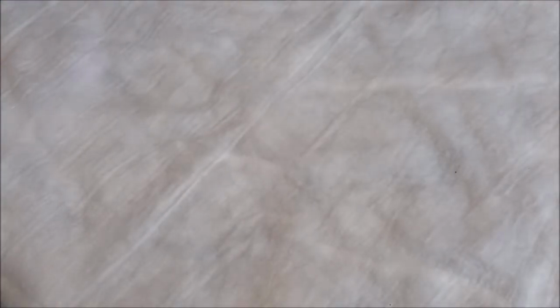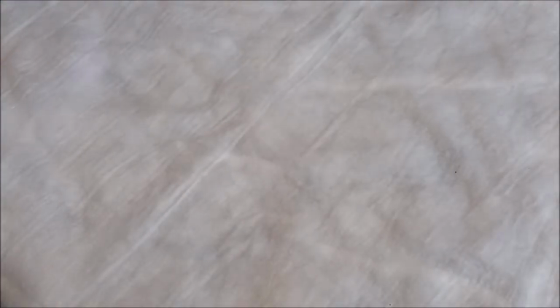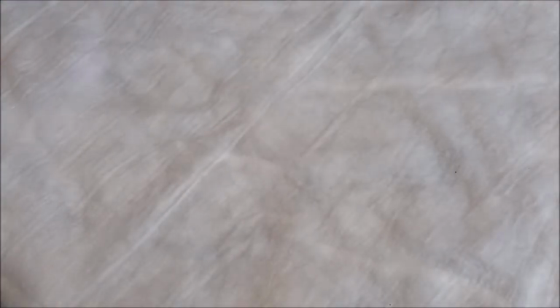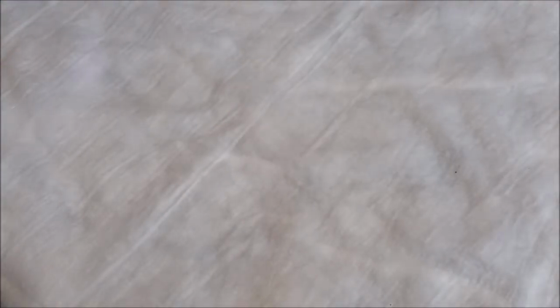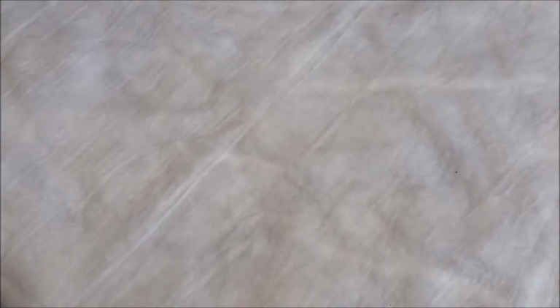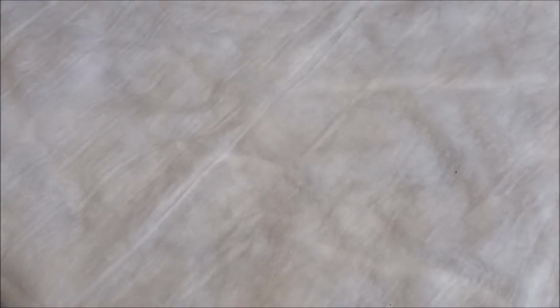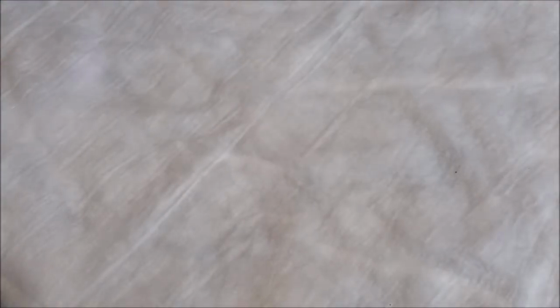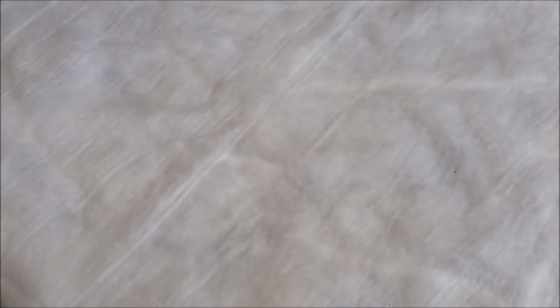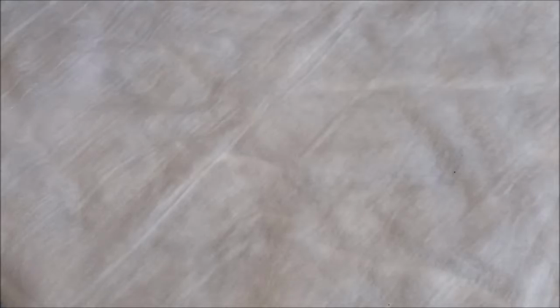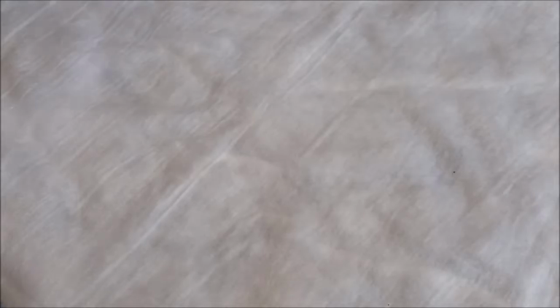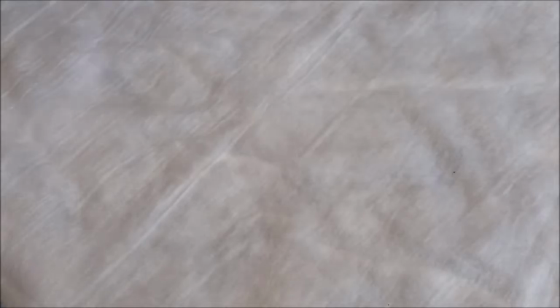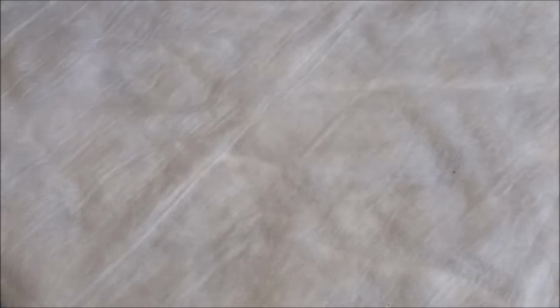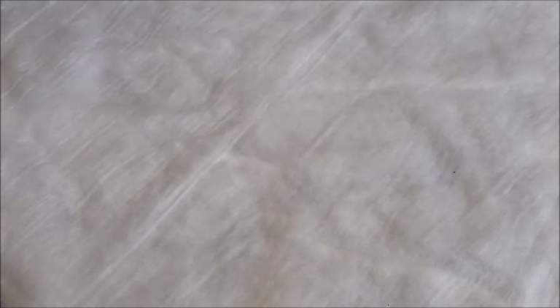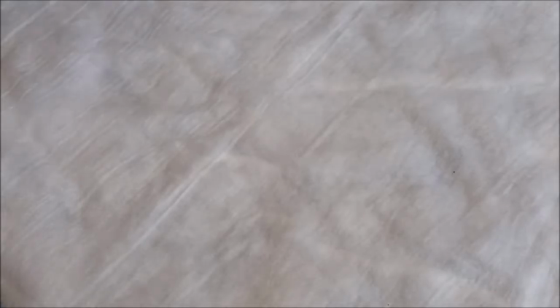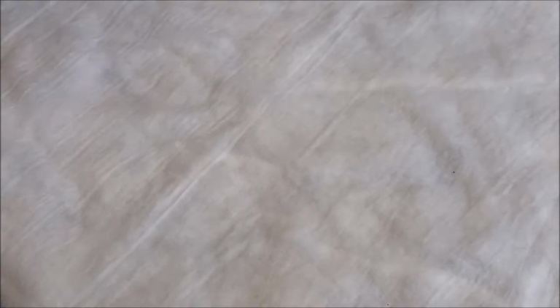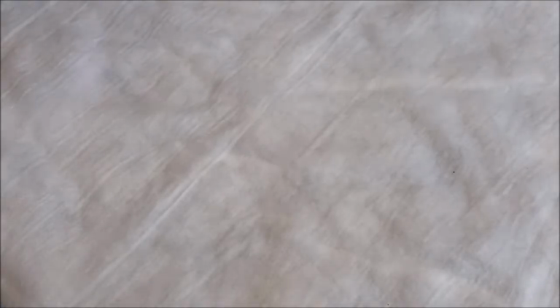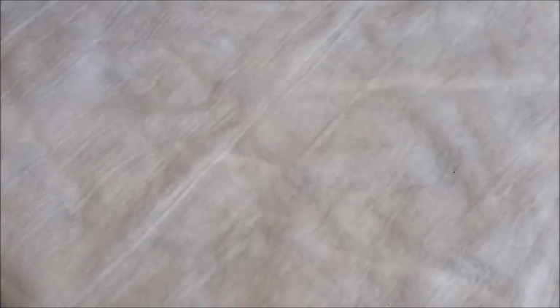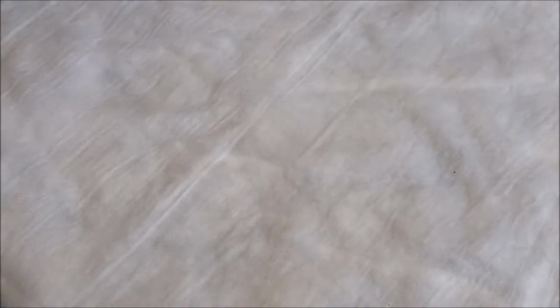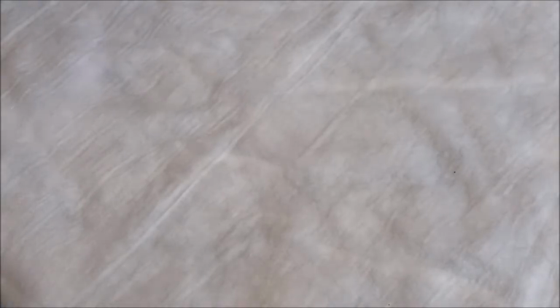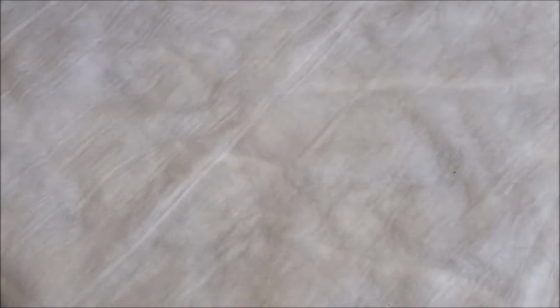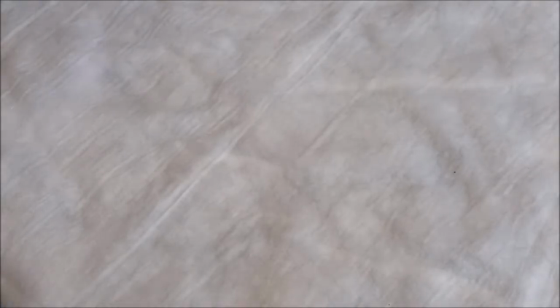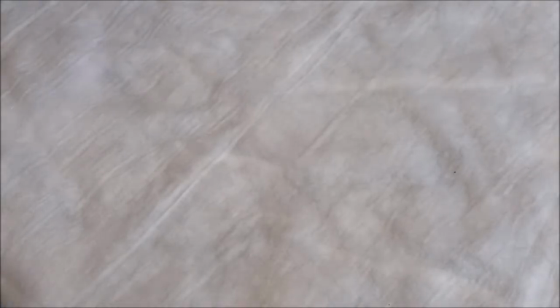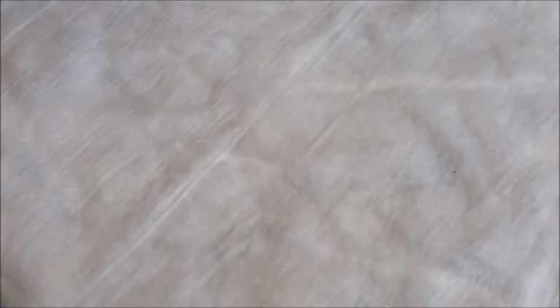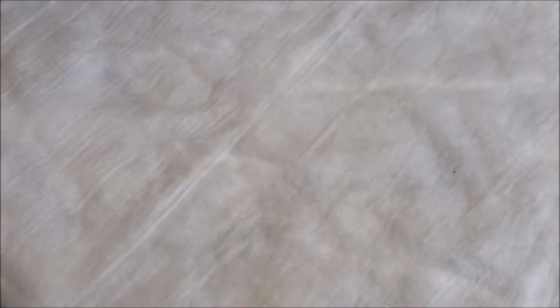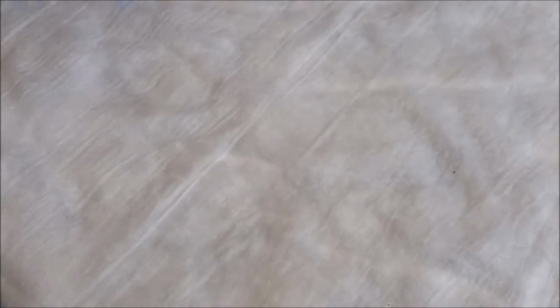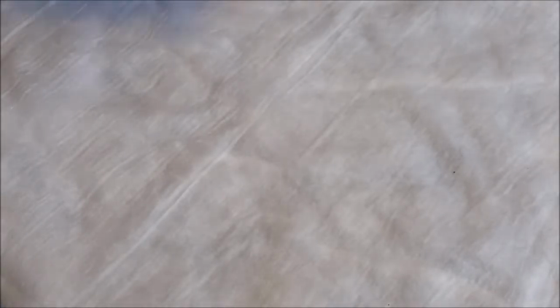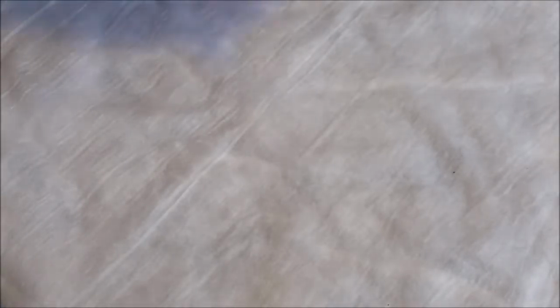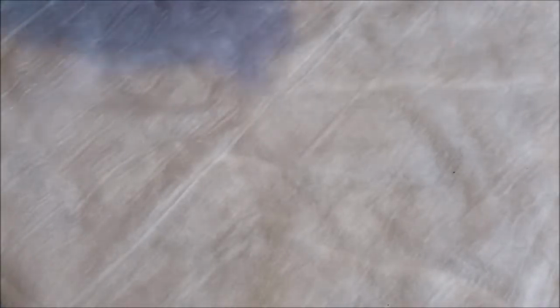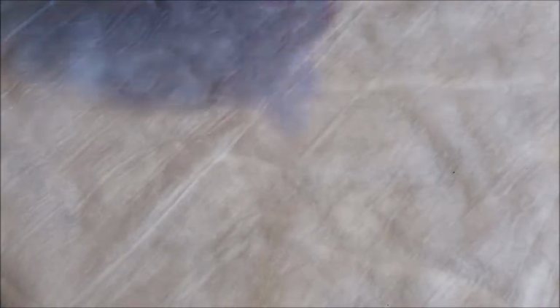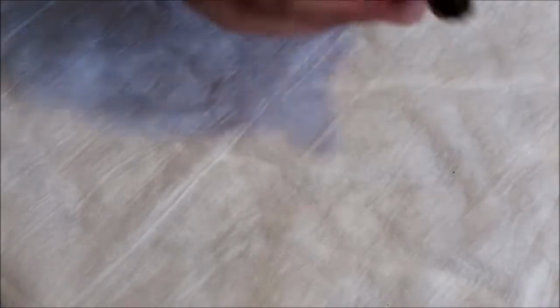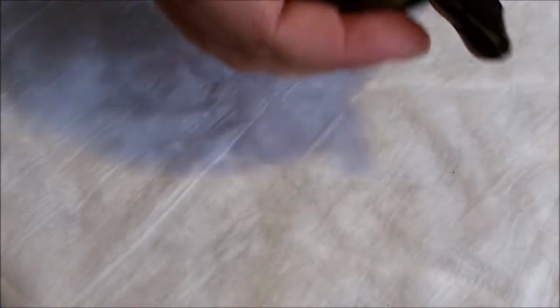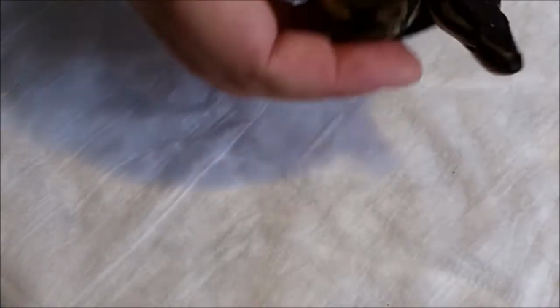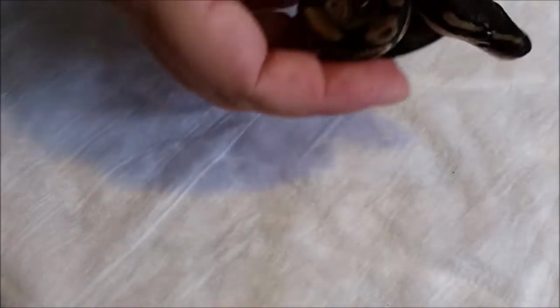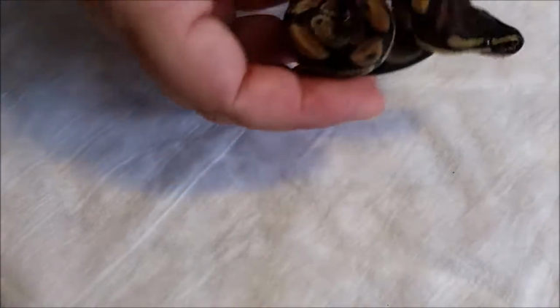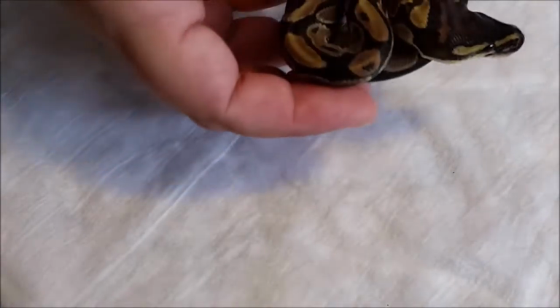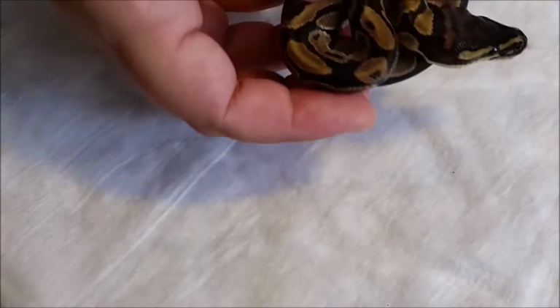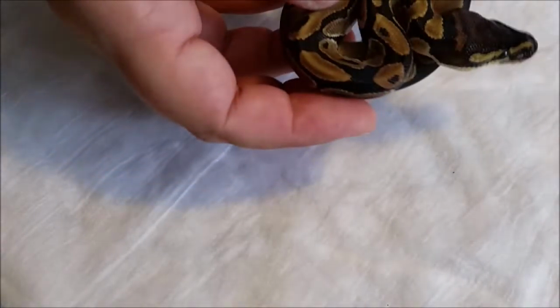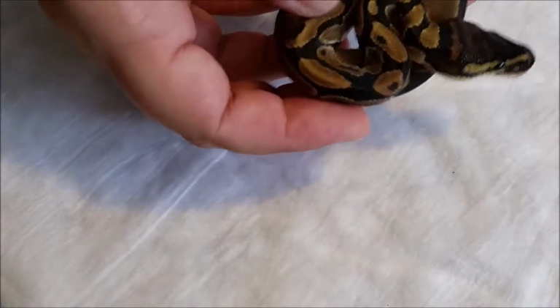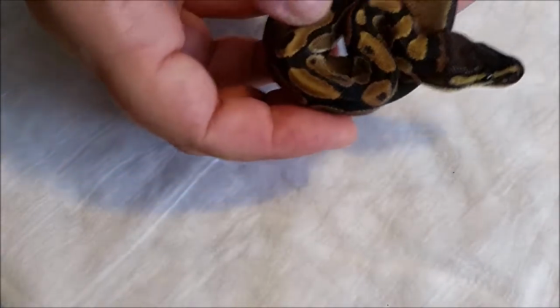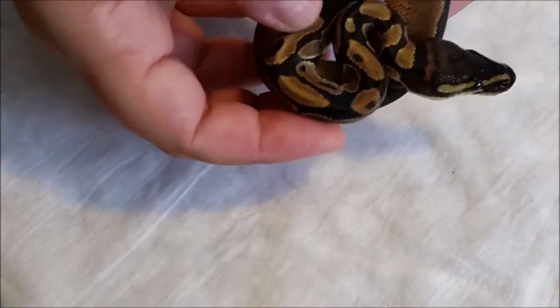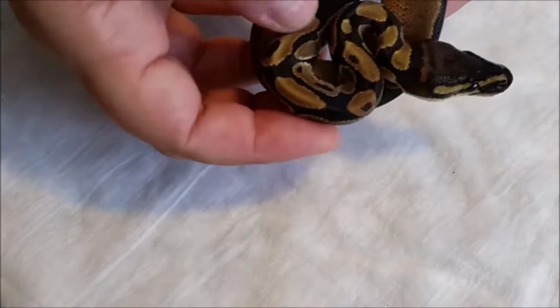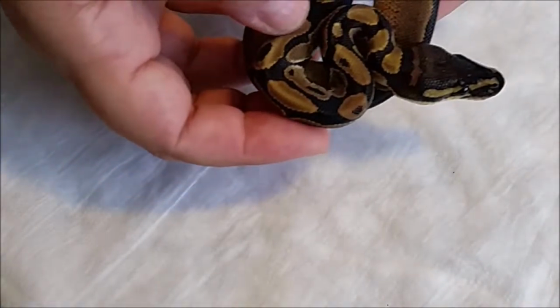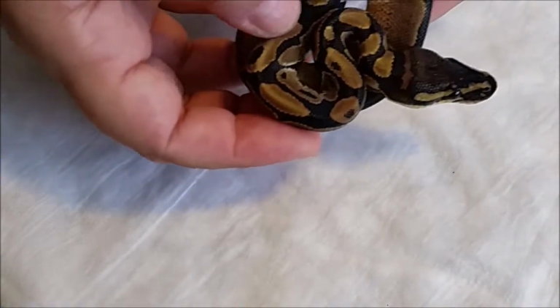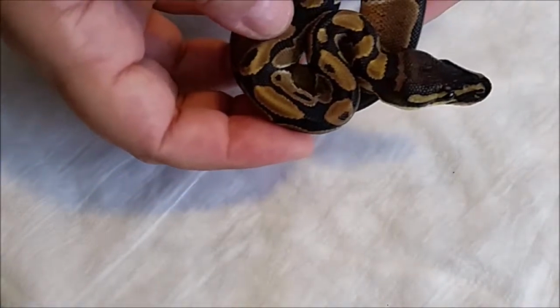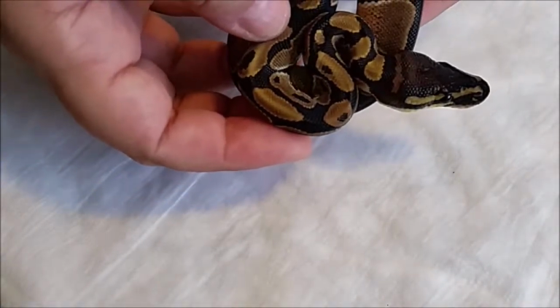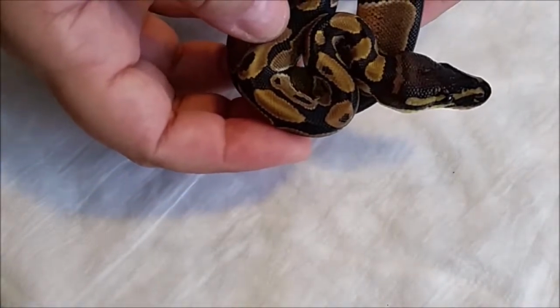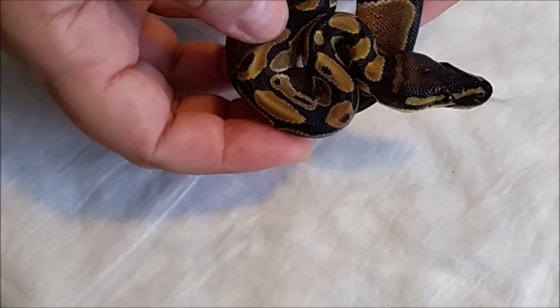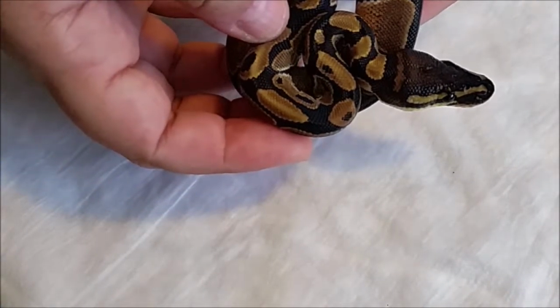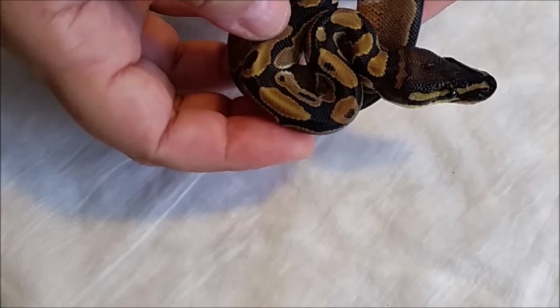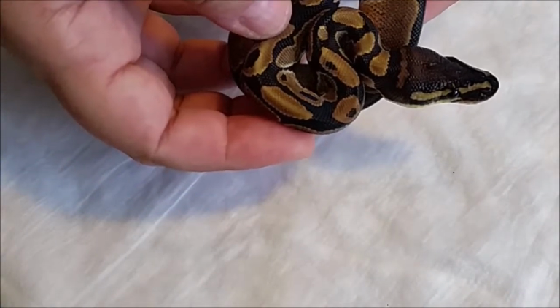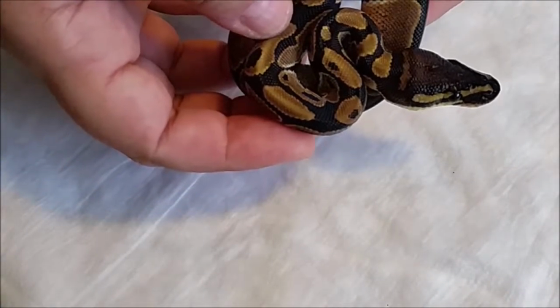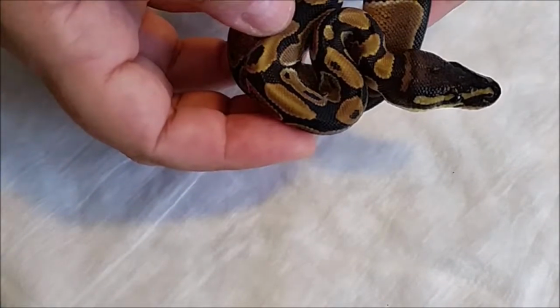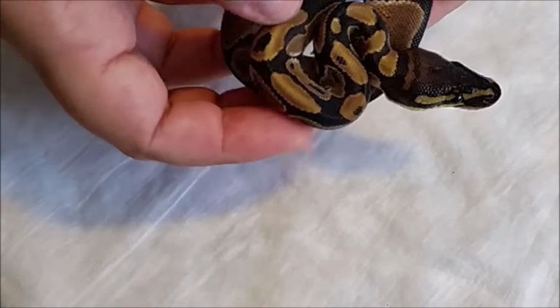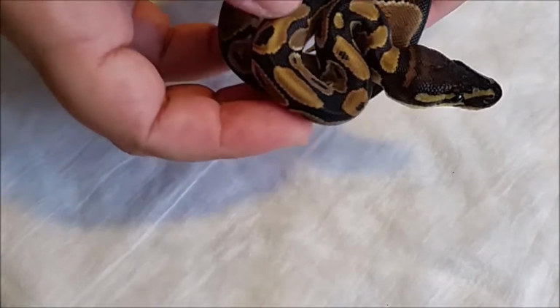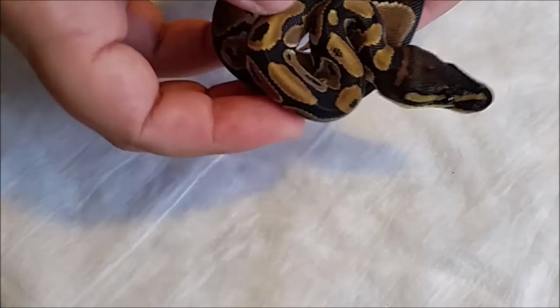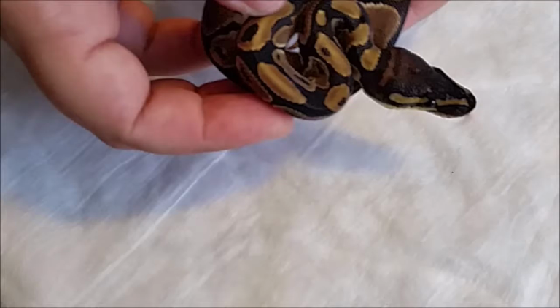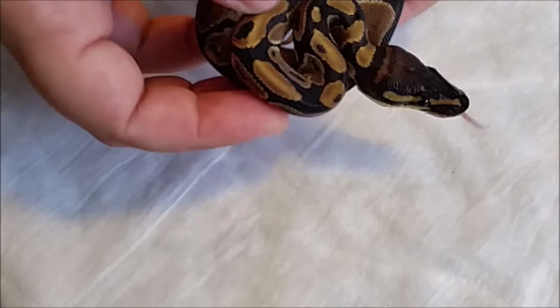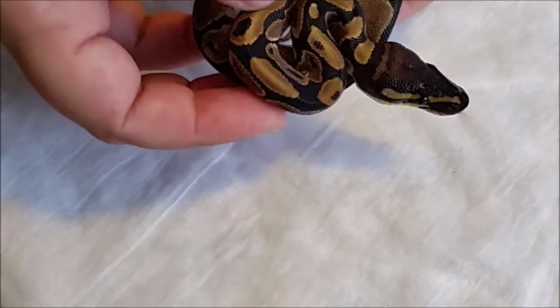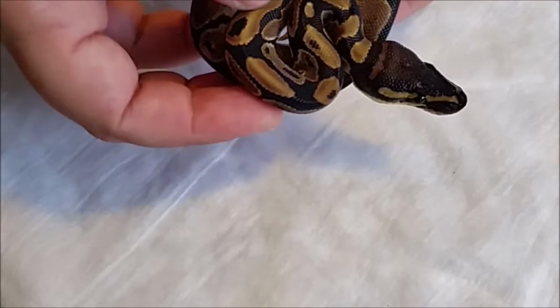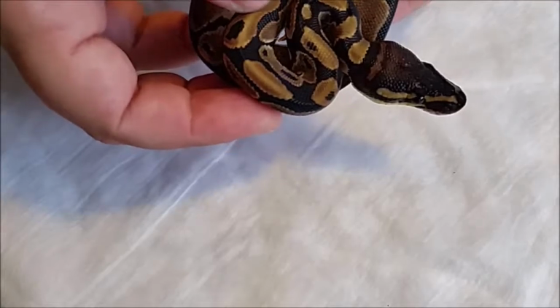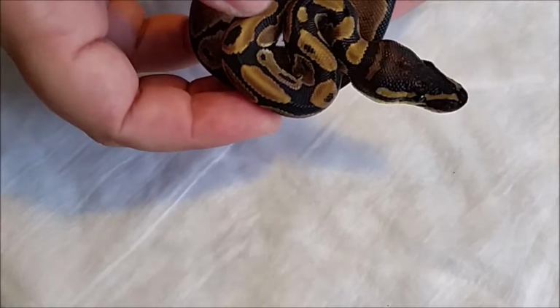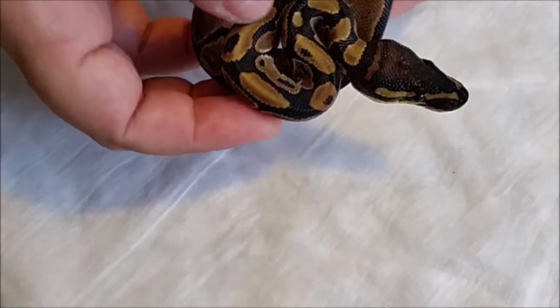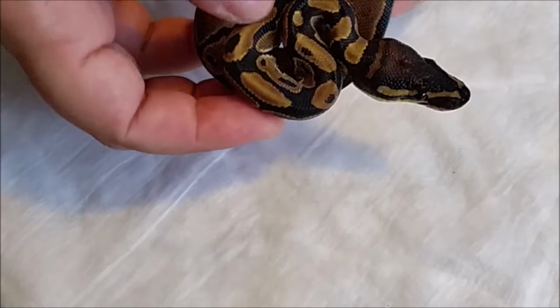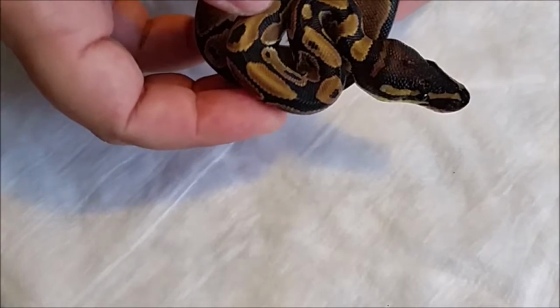This one is a male 100% head hypo — a little bit thicker head marking.